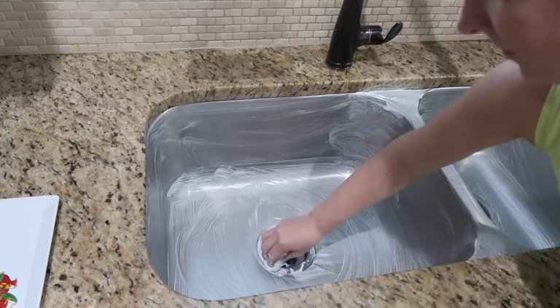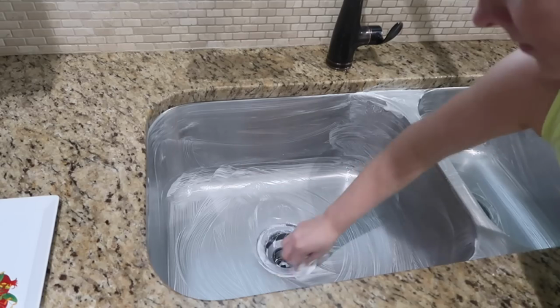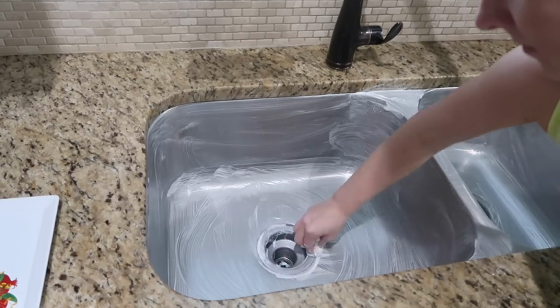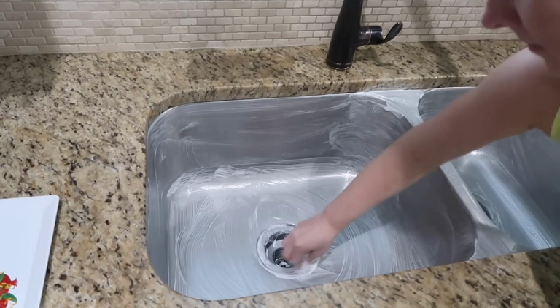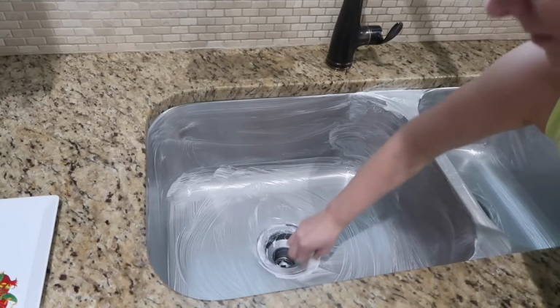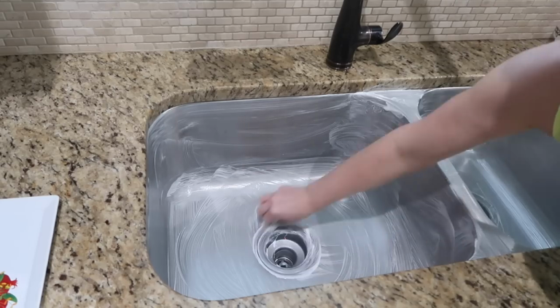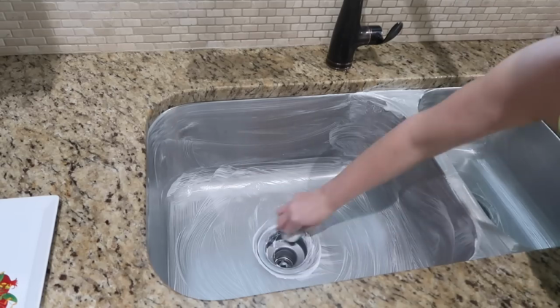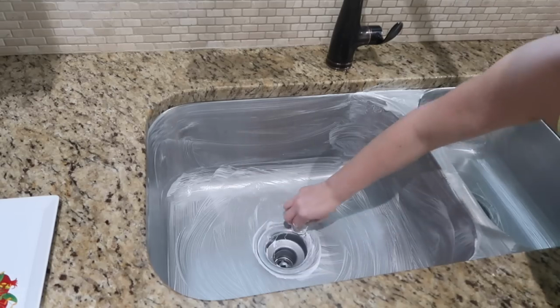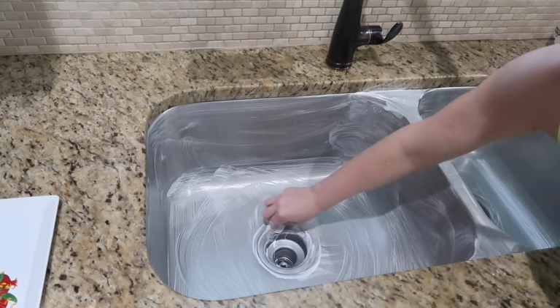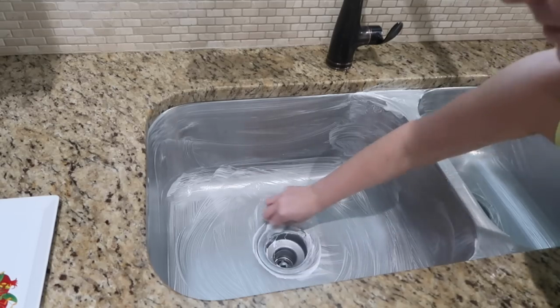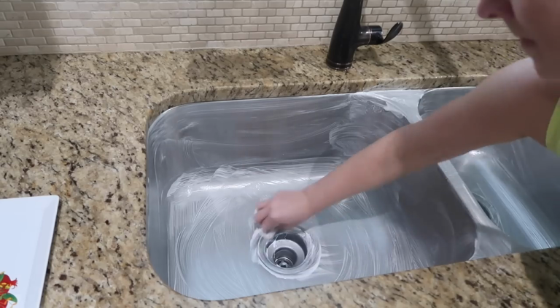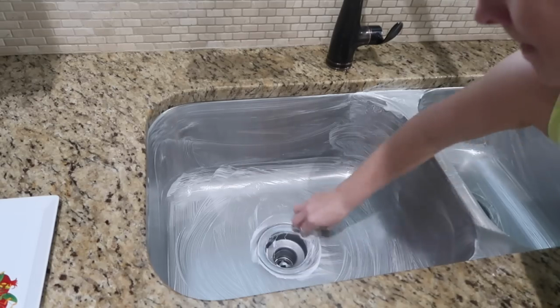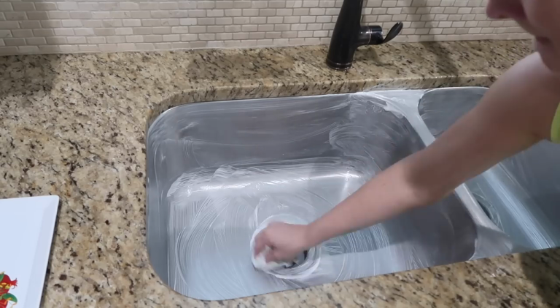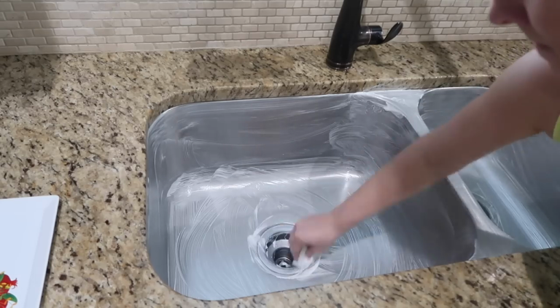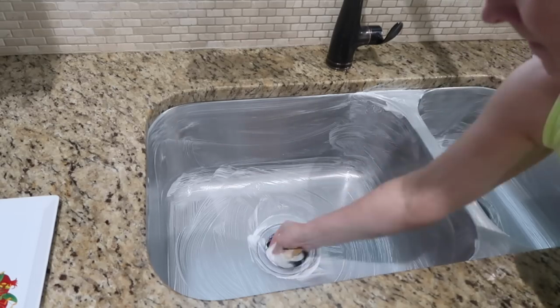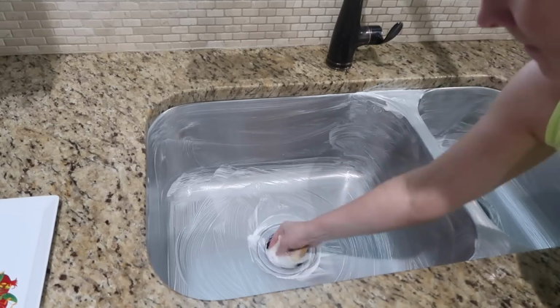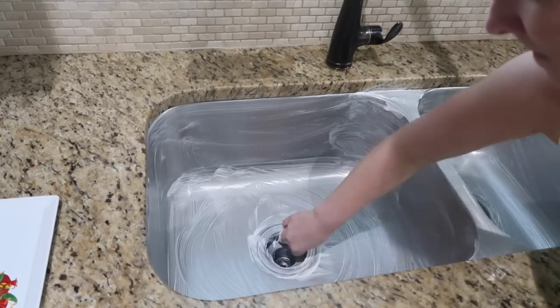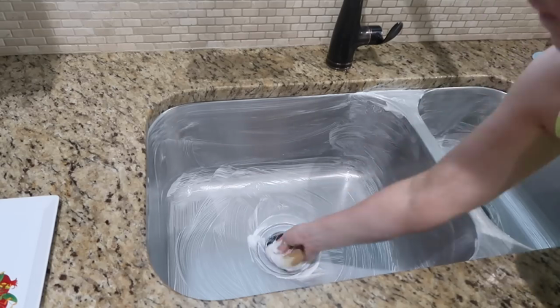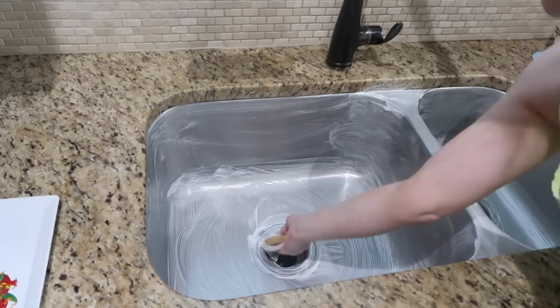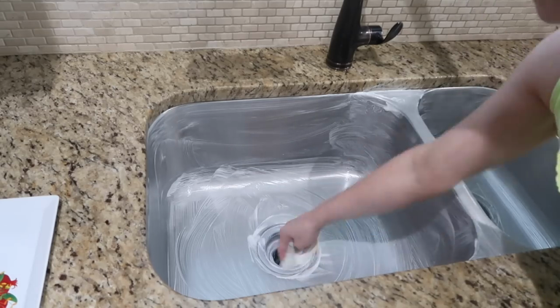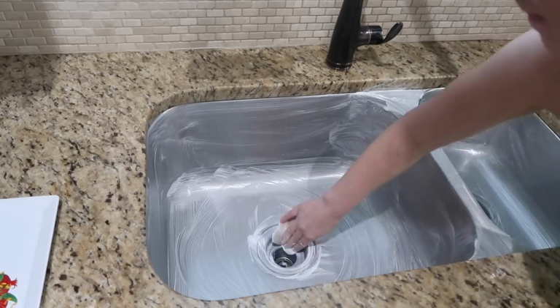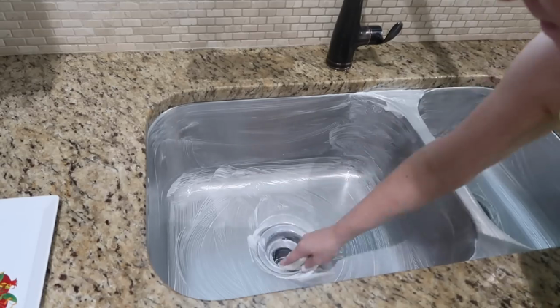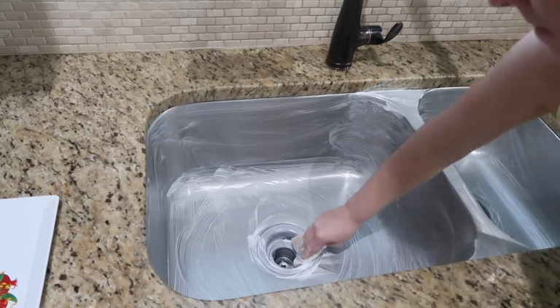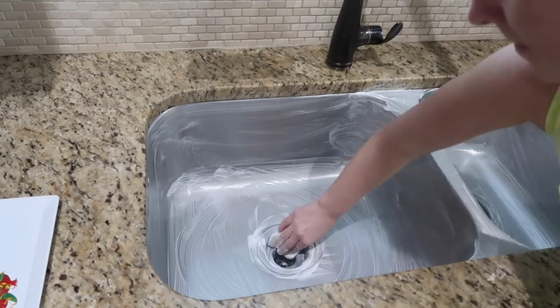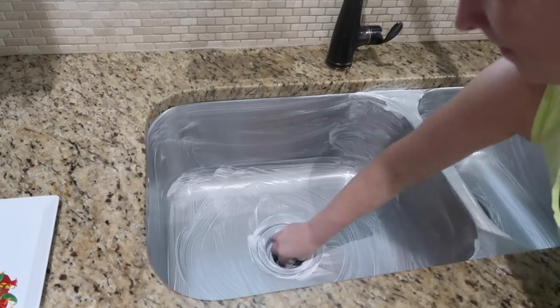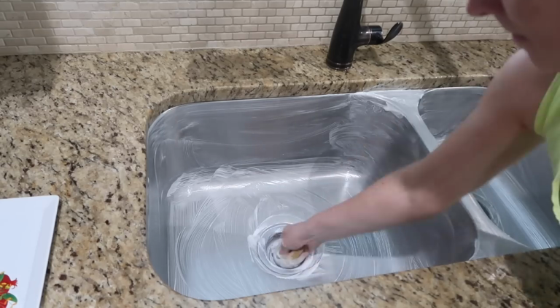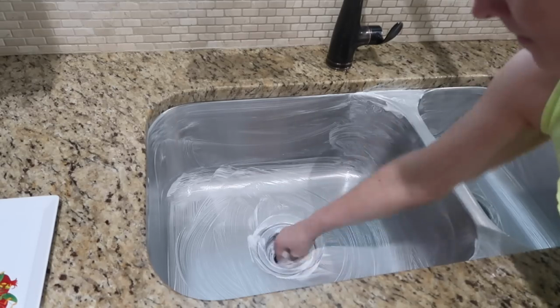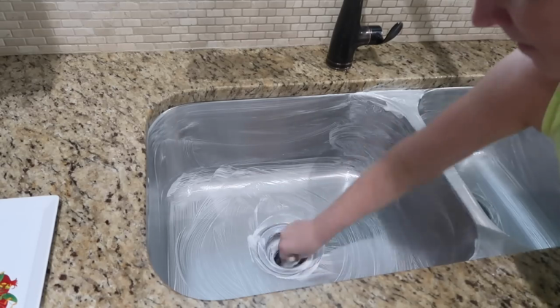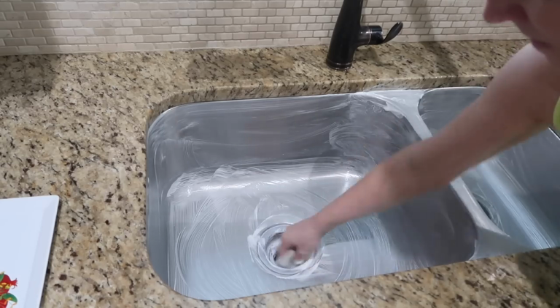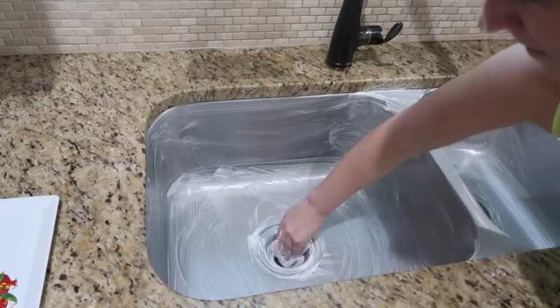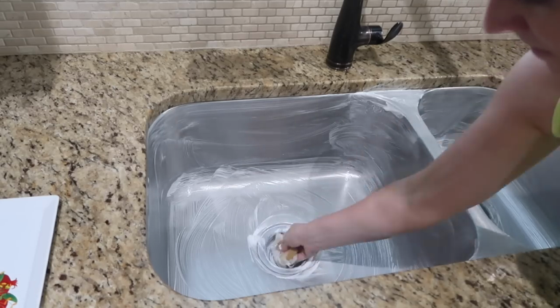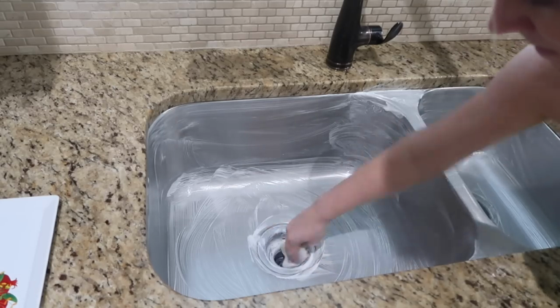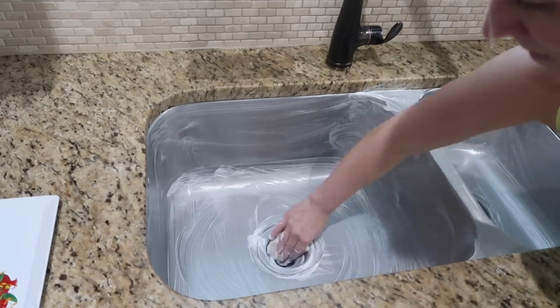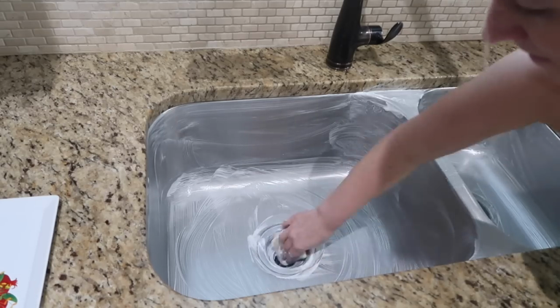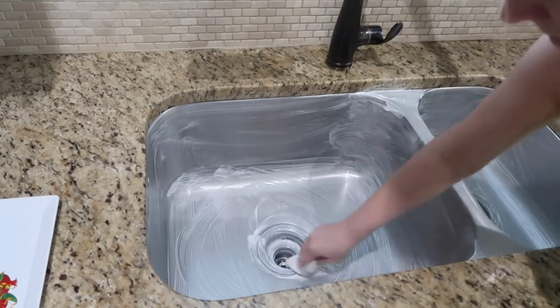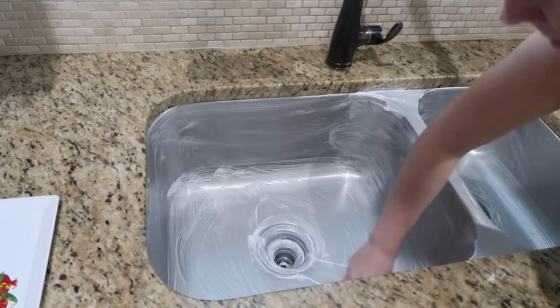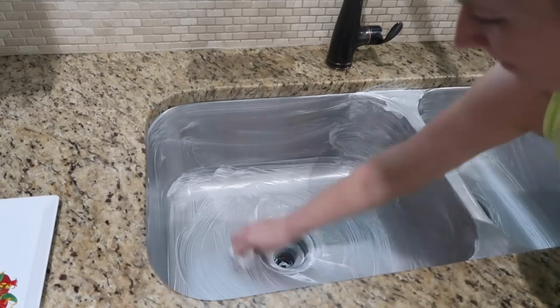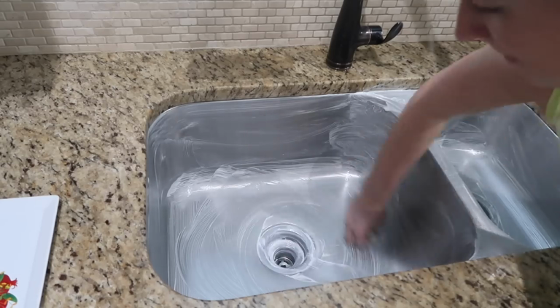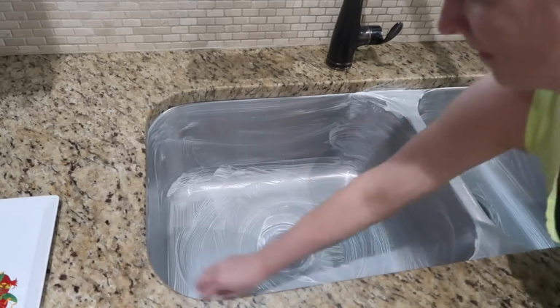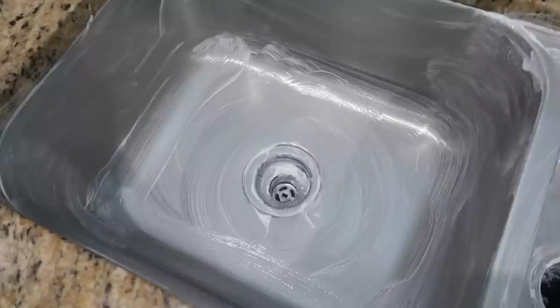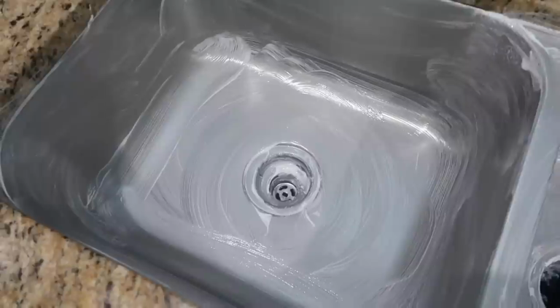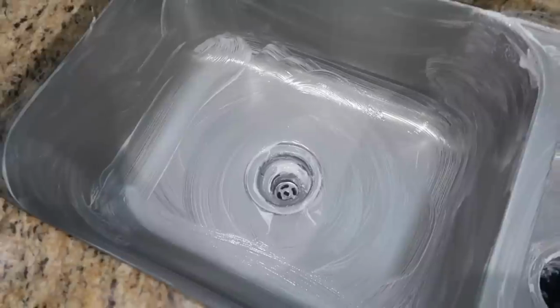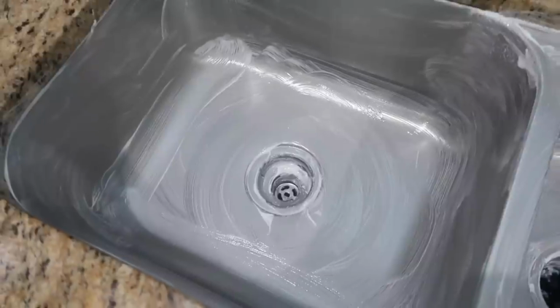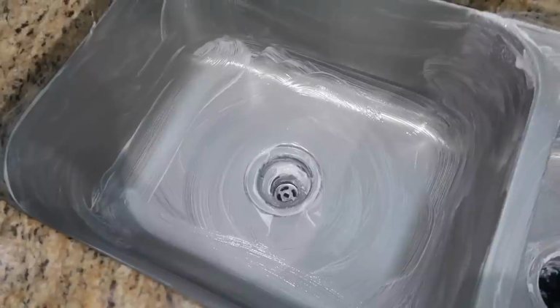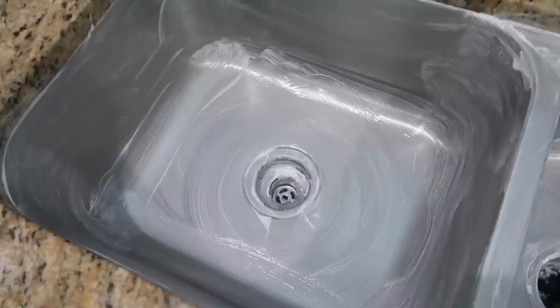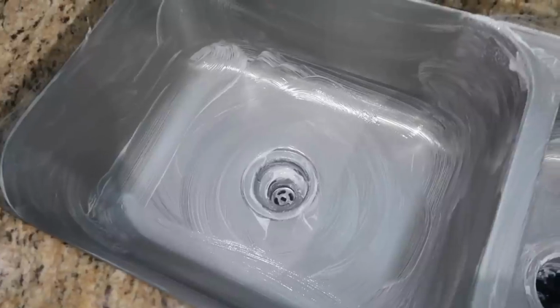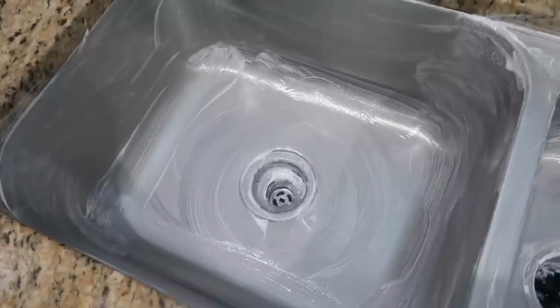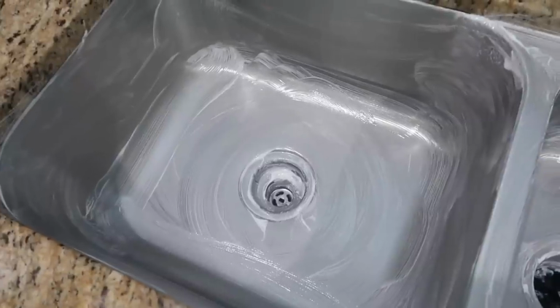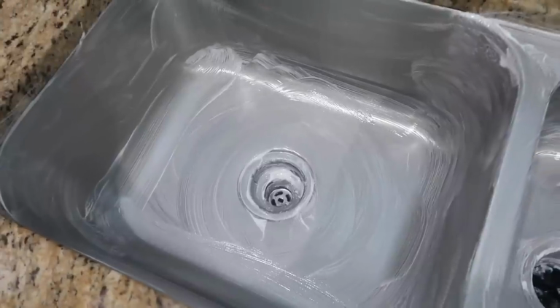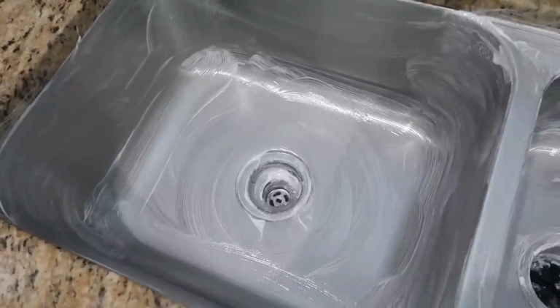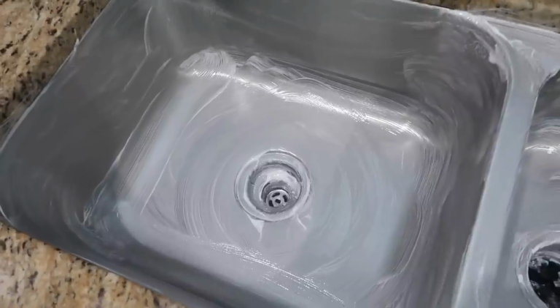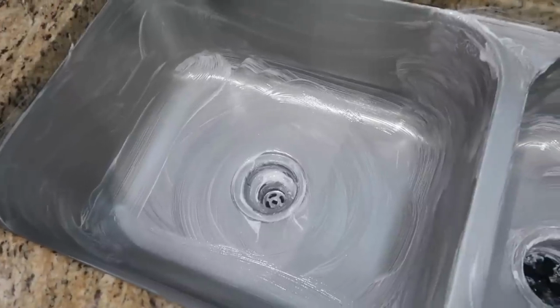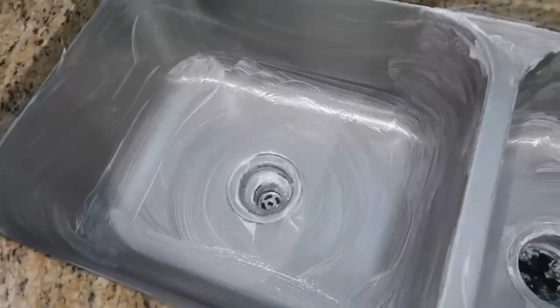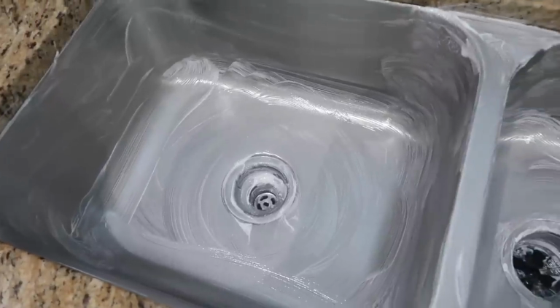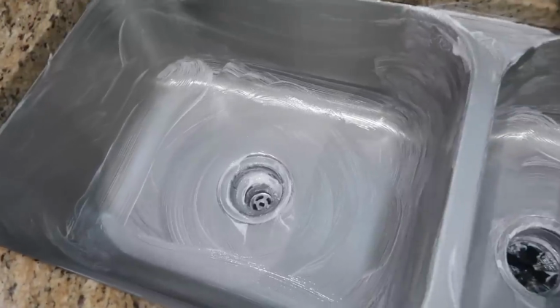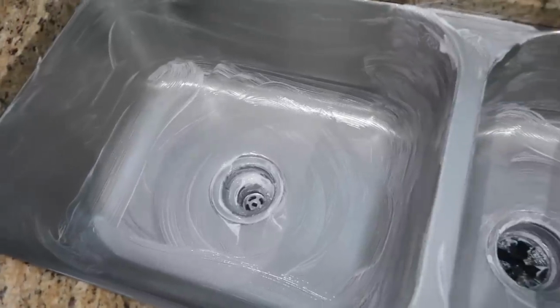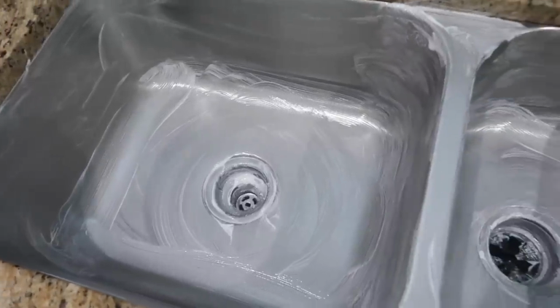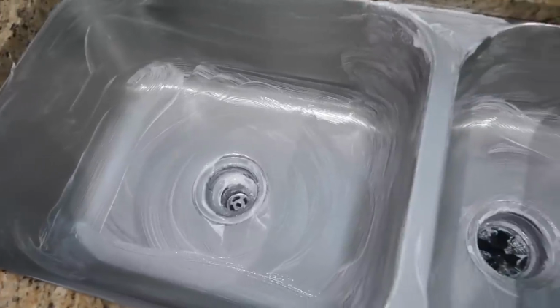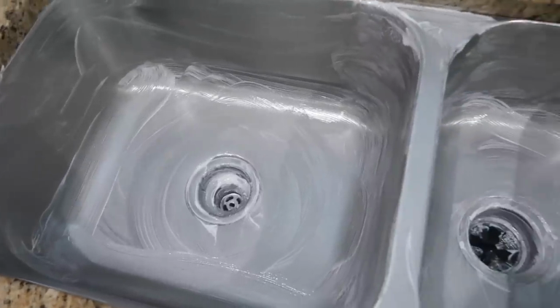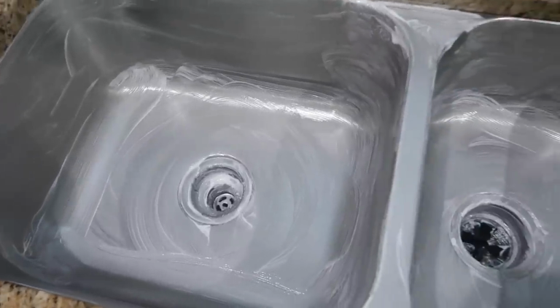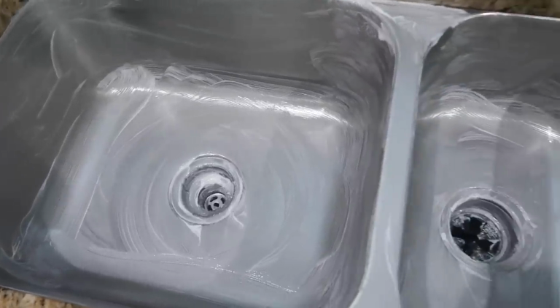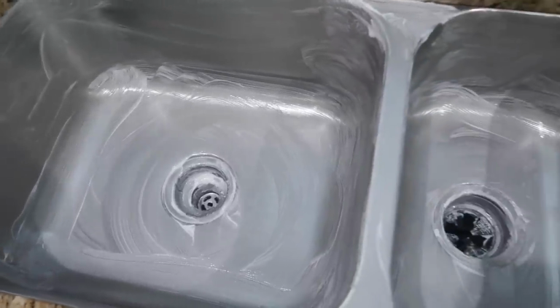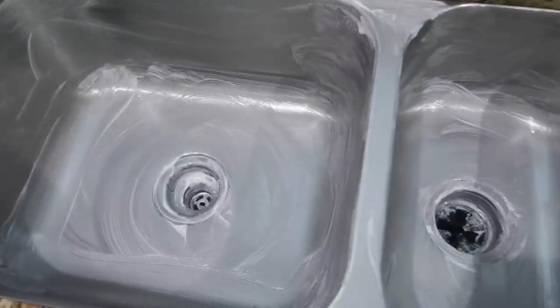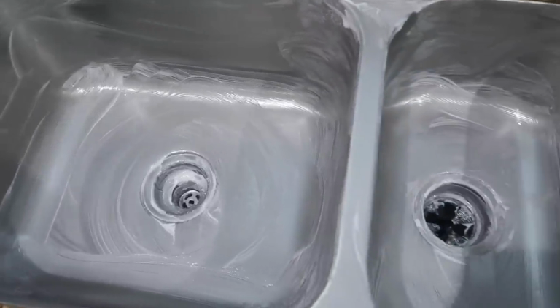I know this is so crazy but I love scrubbing my sink. I personally find it so therapeutic and I just love when my sink is shiny.